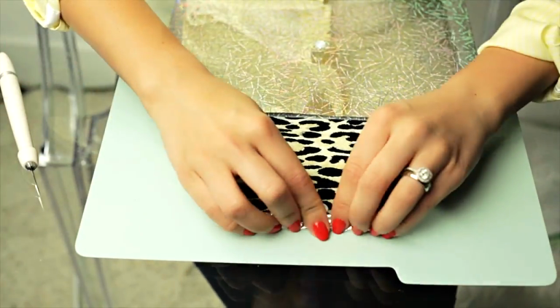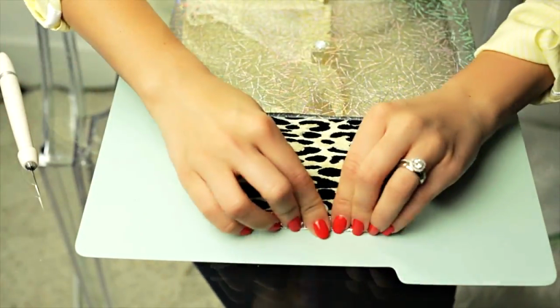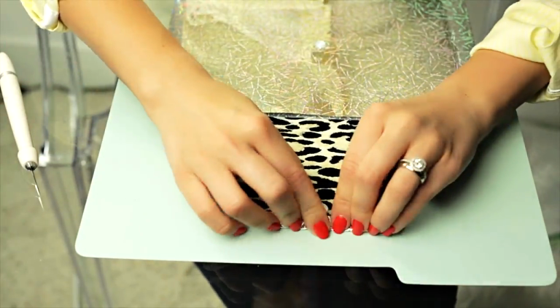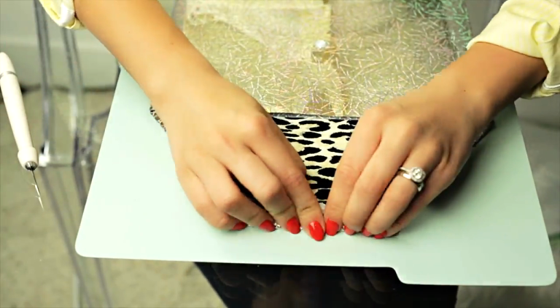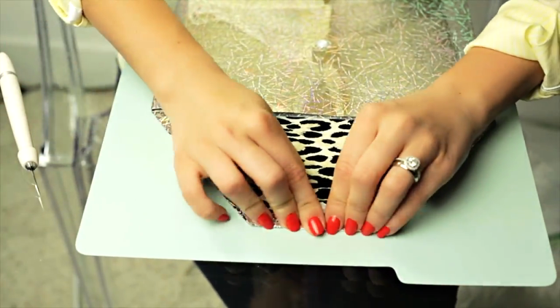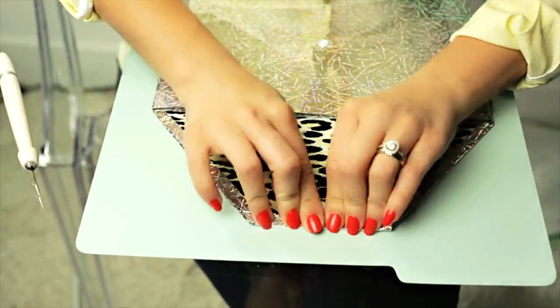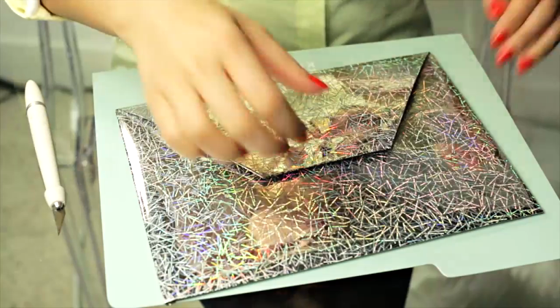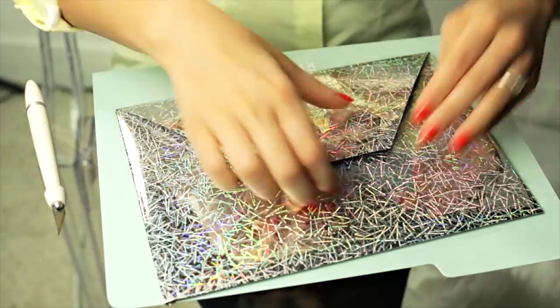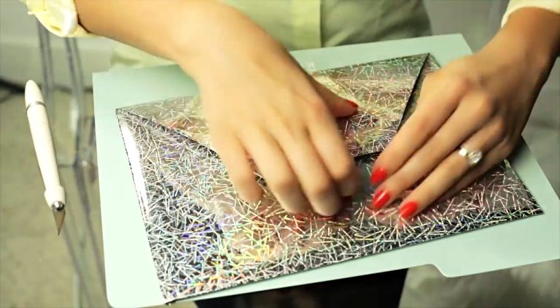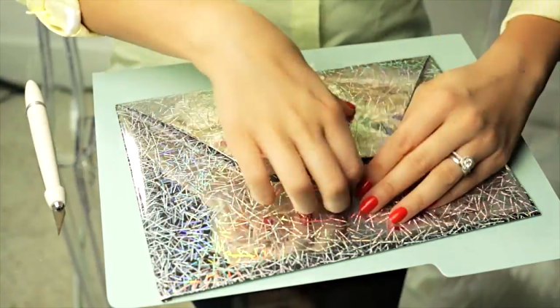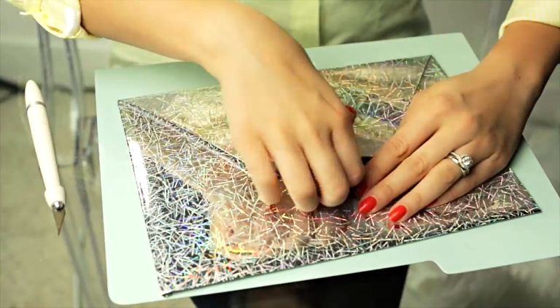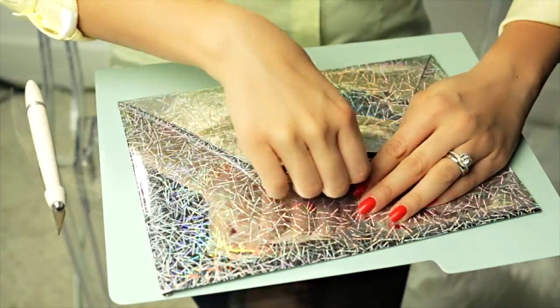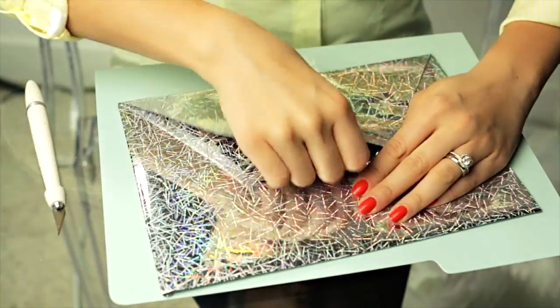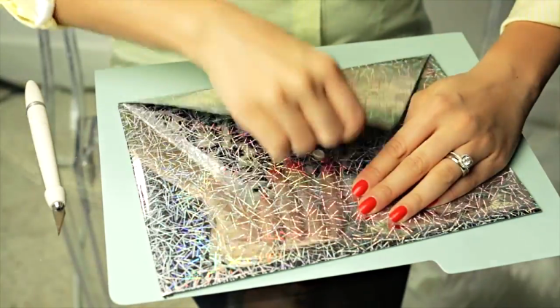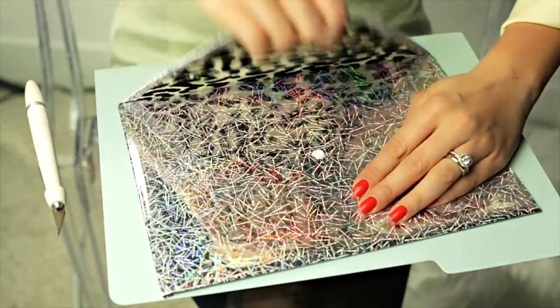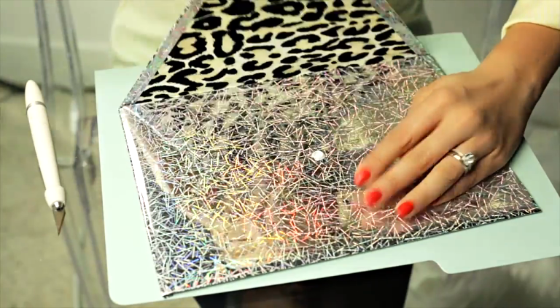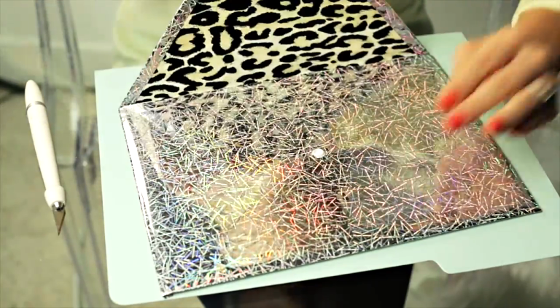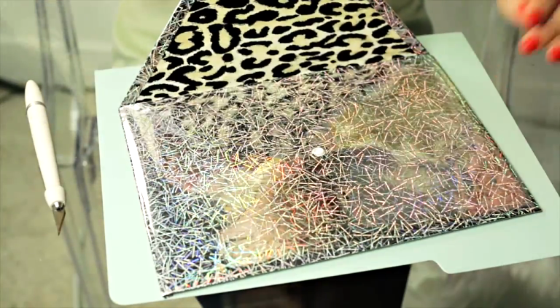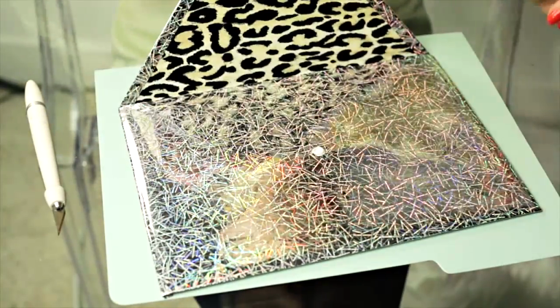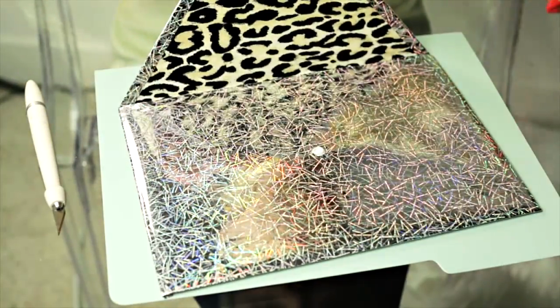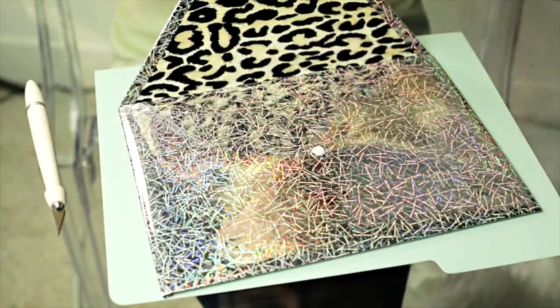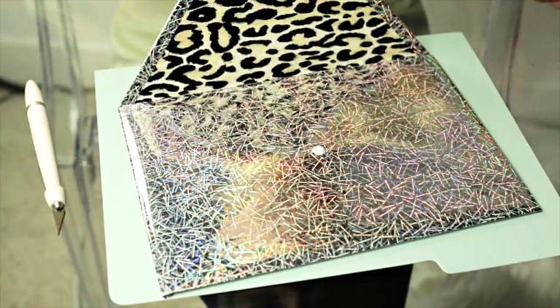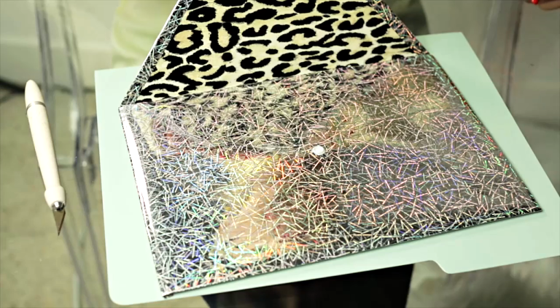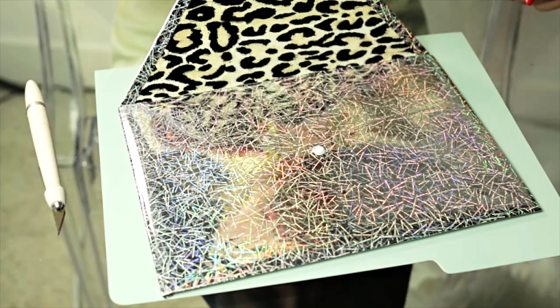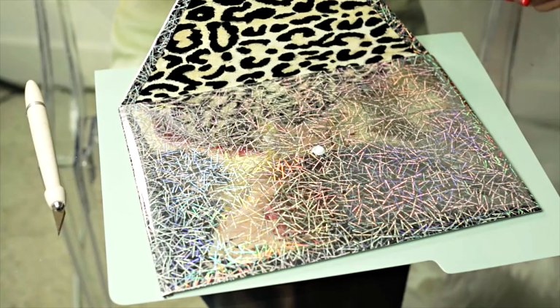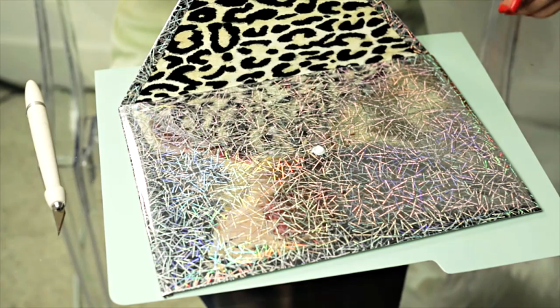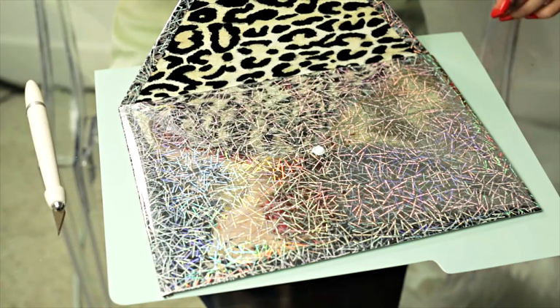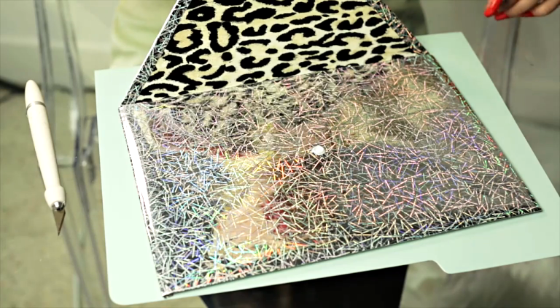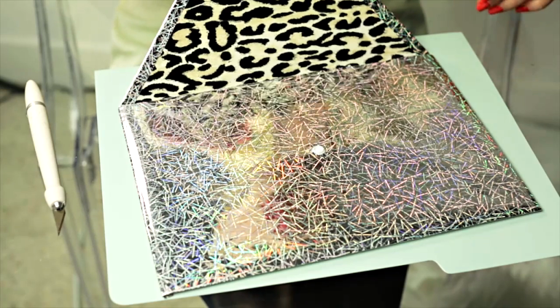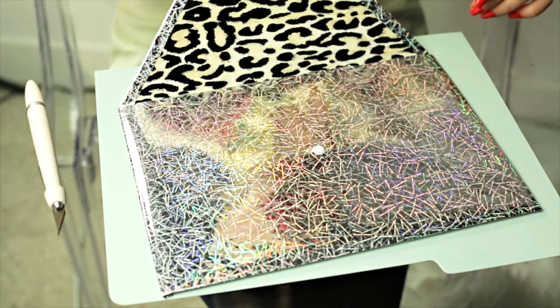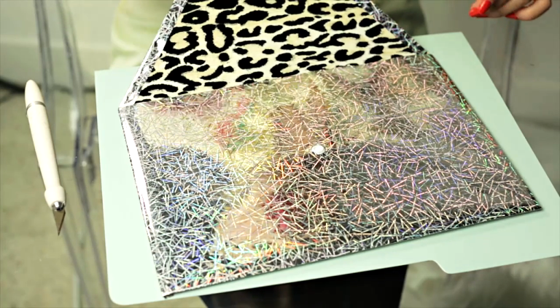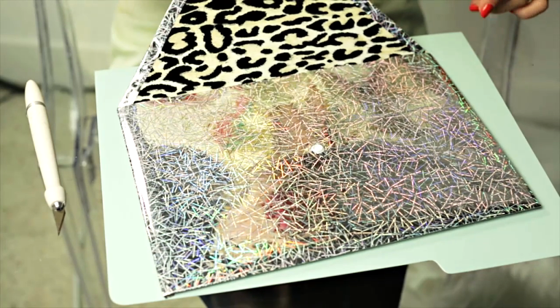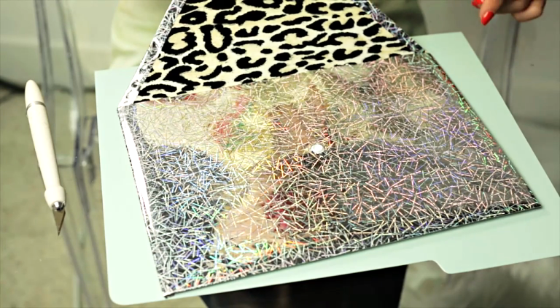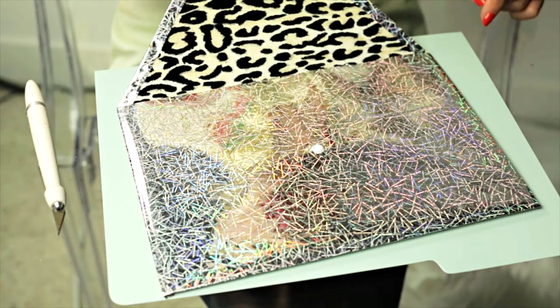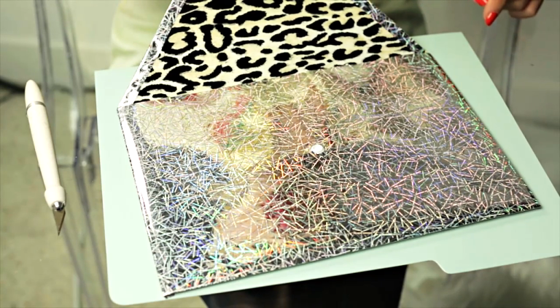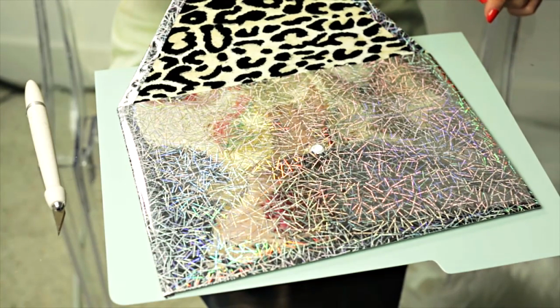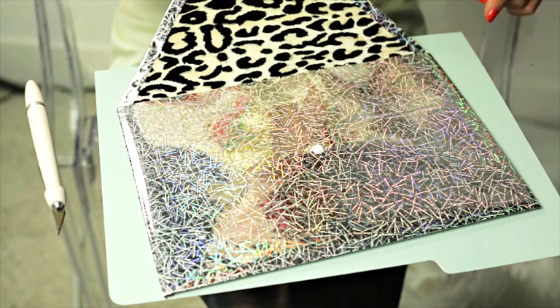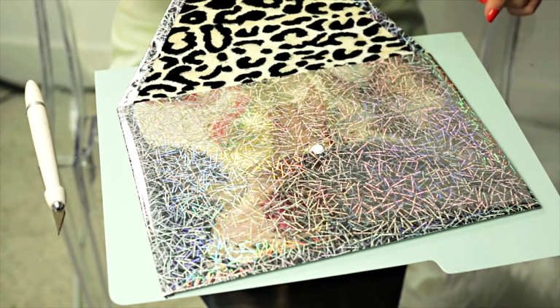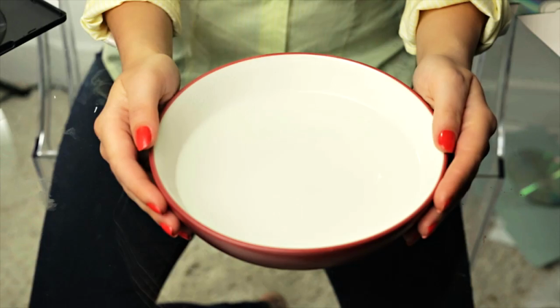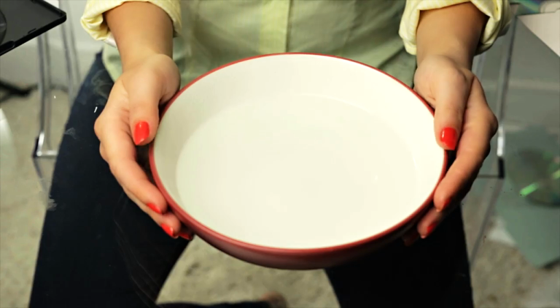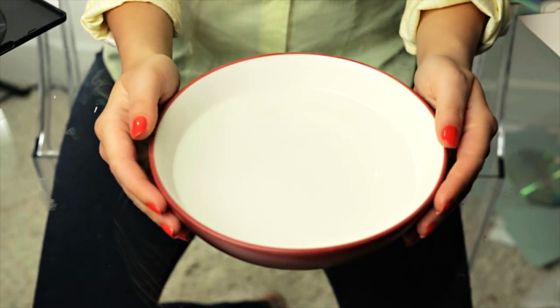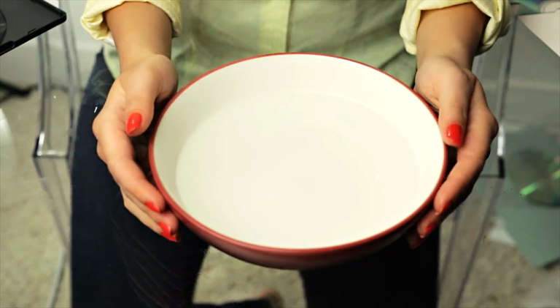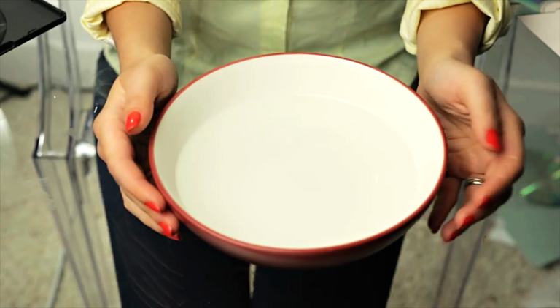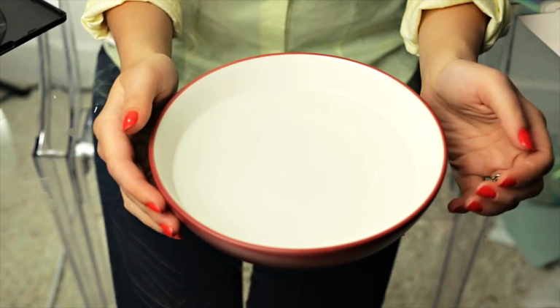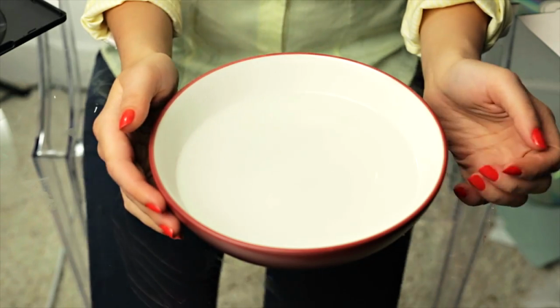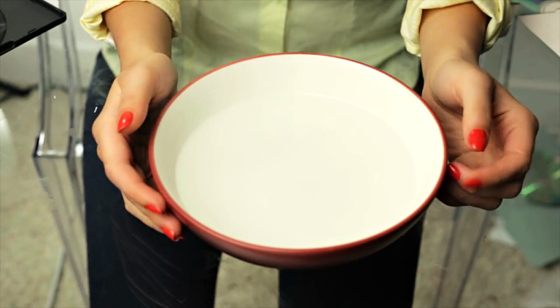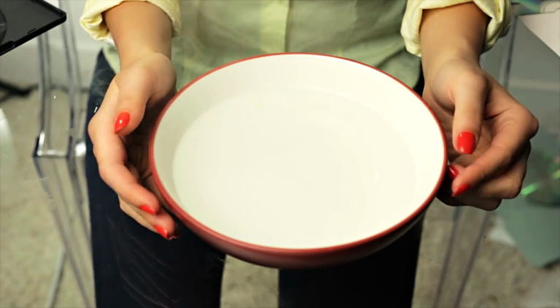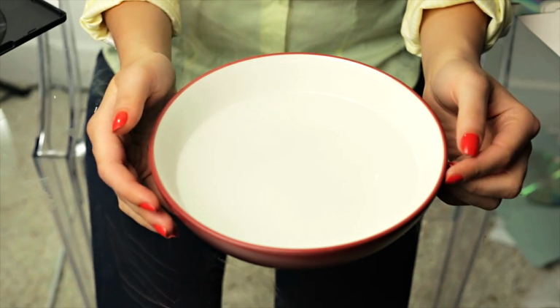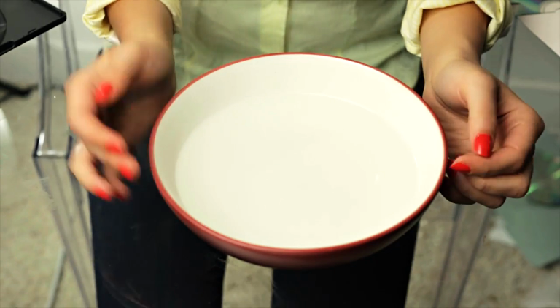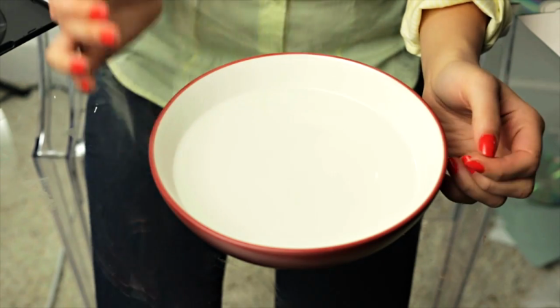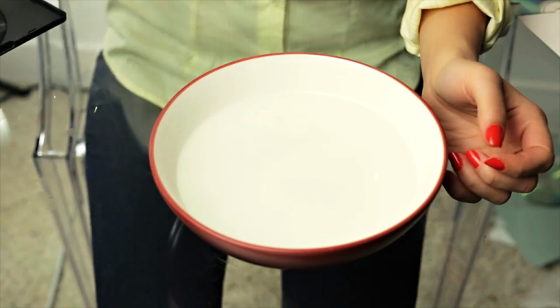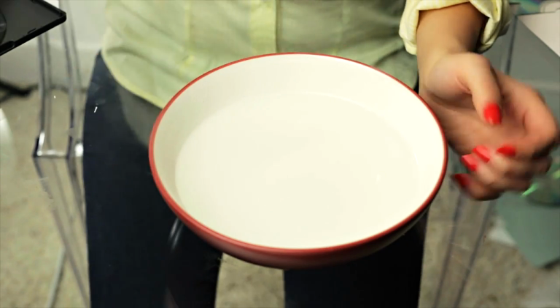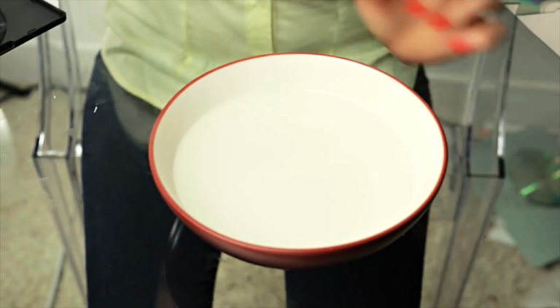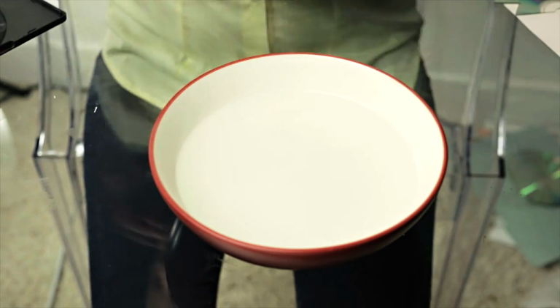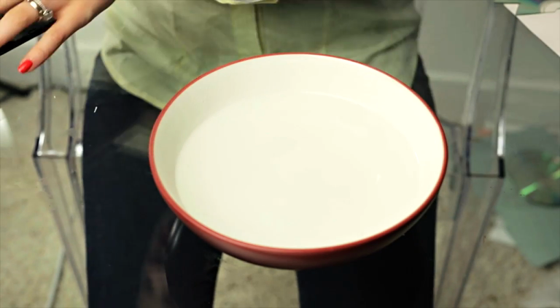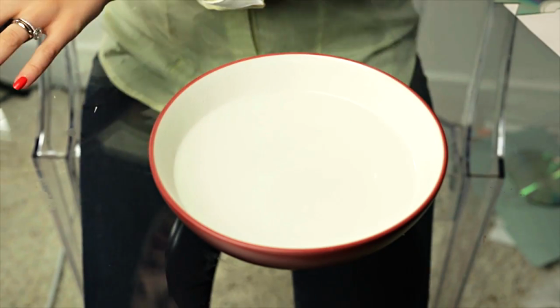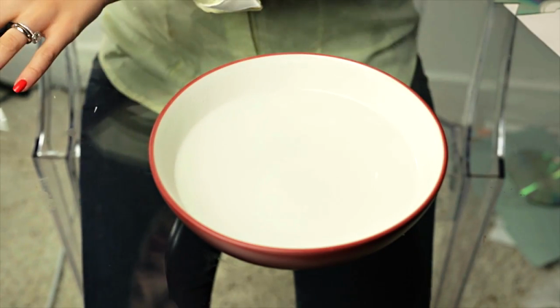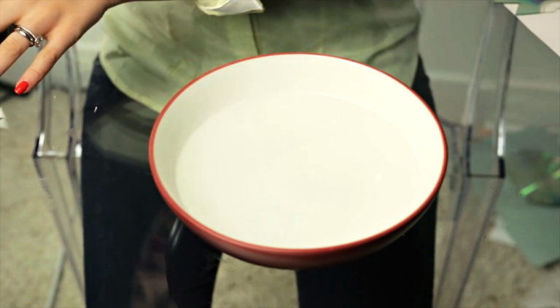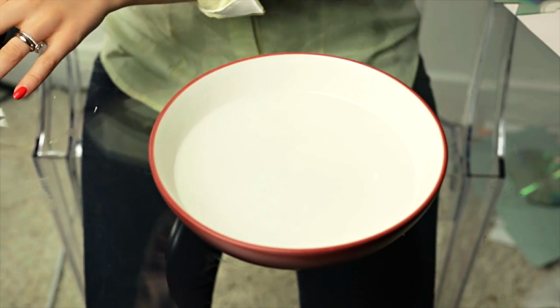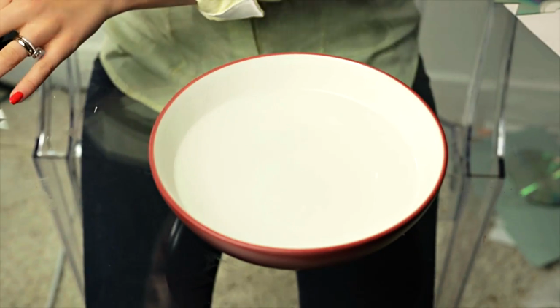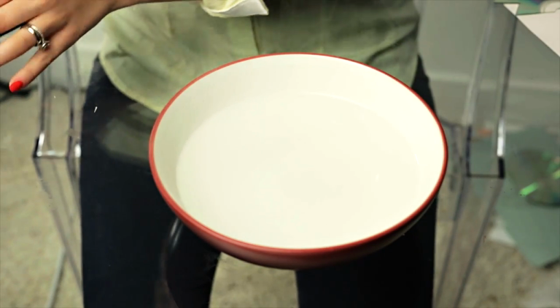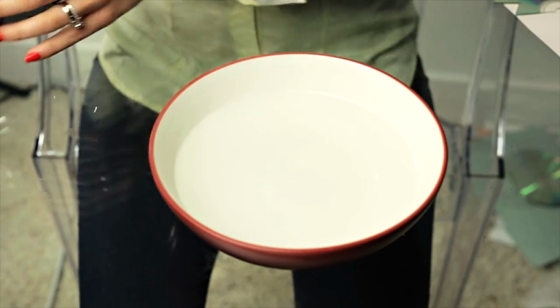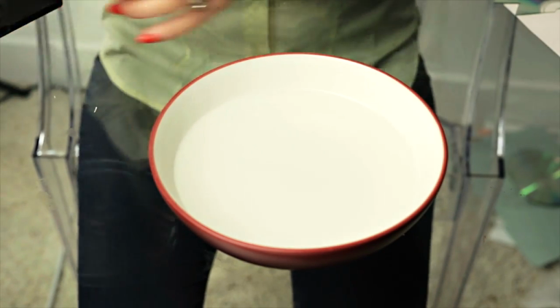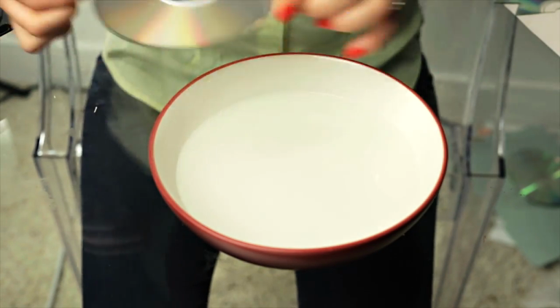You could leave your clutch just like this — it looks nice — but I decided to take it a step further and add some embellishments.